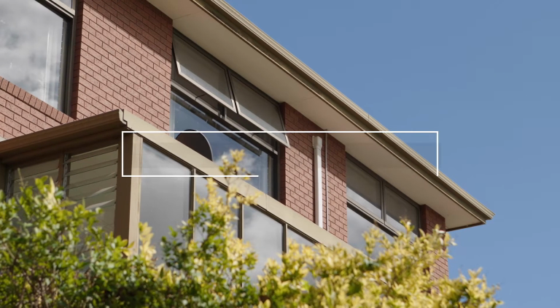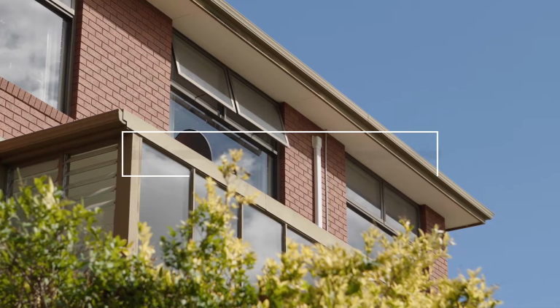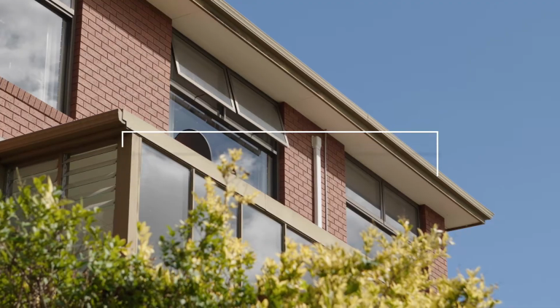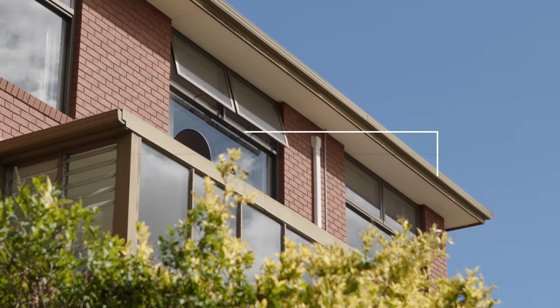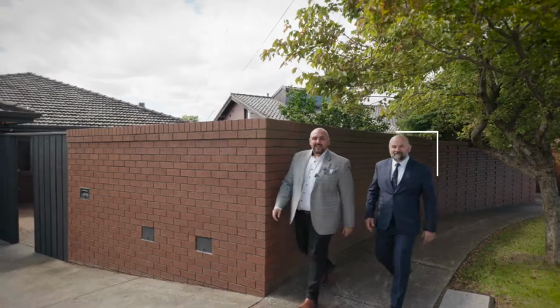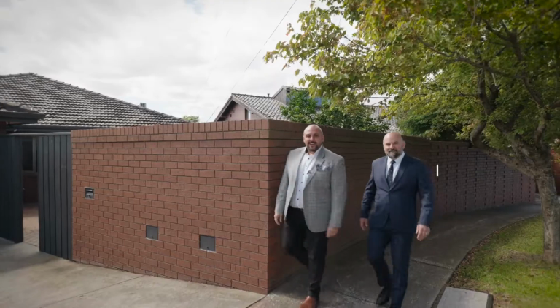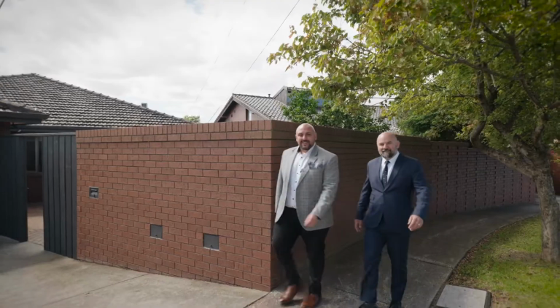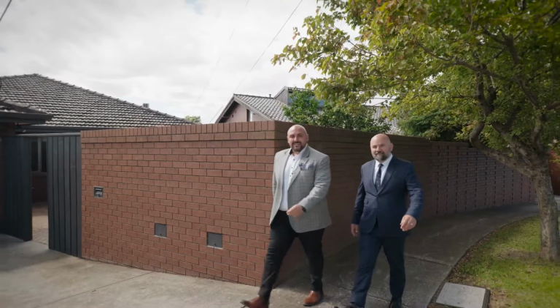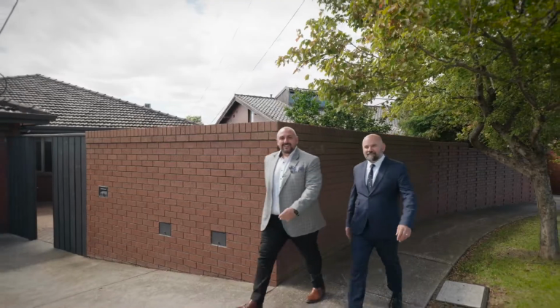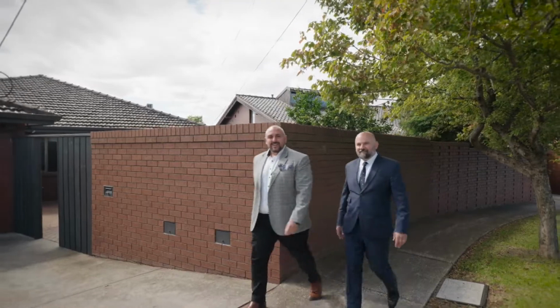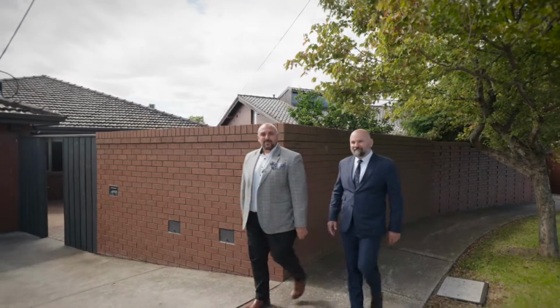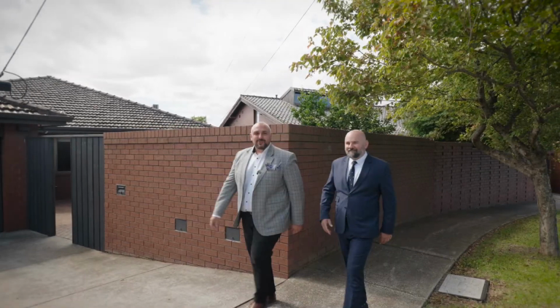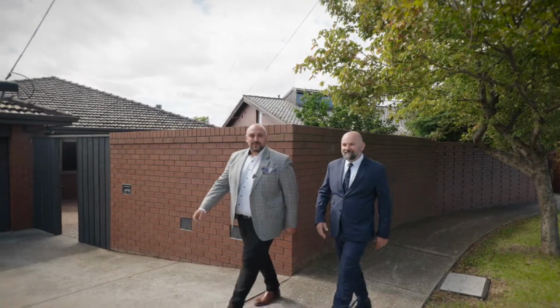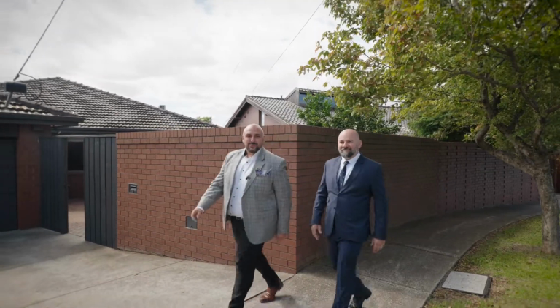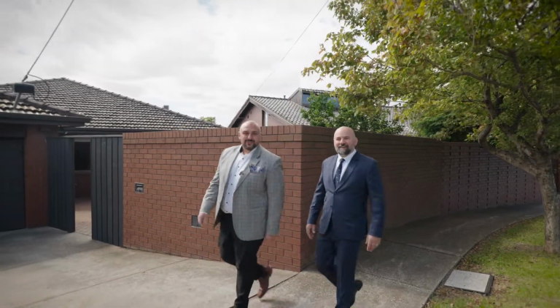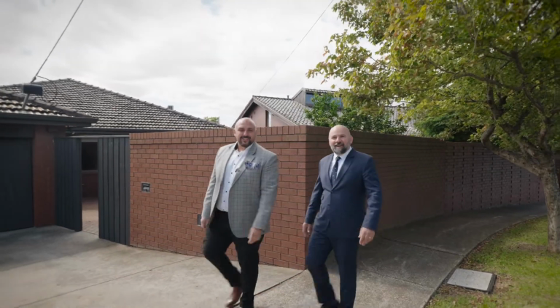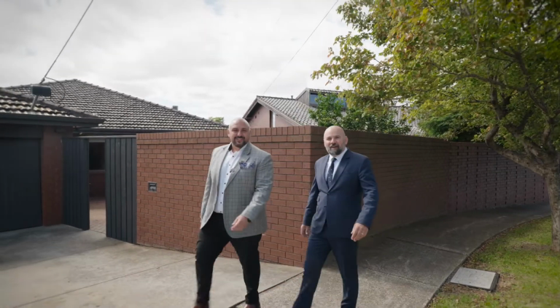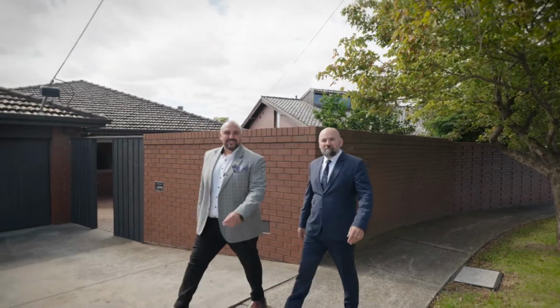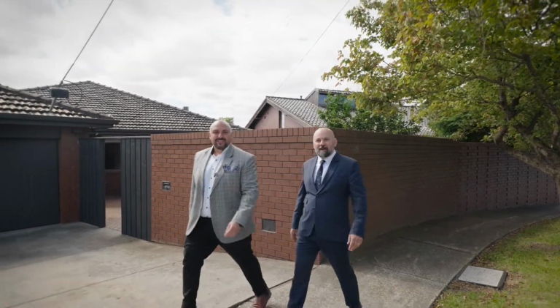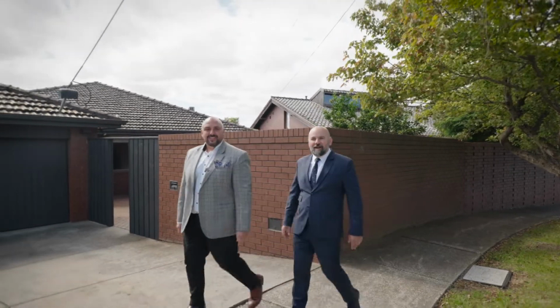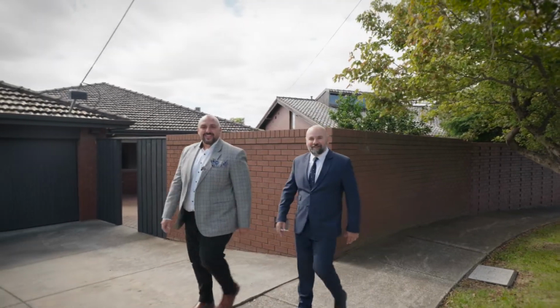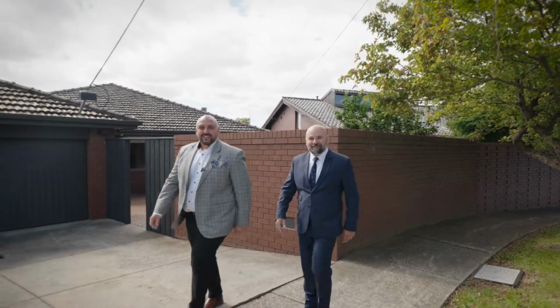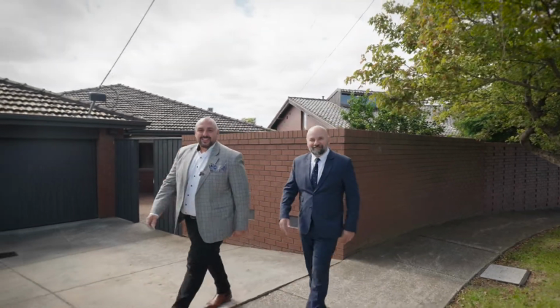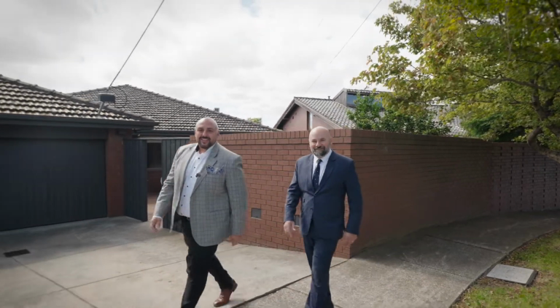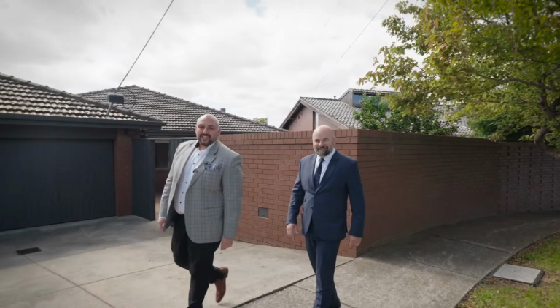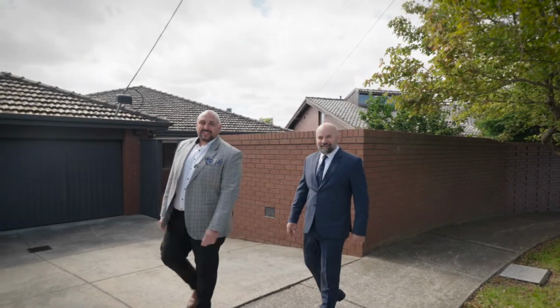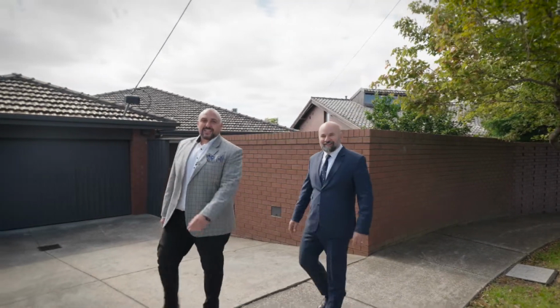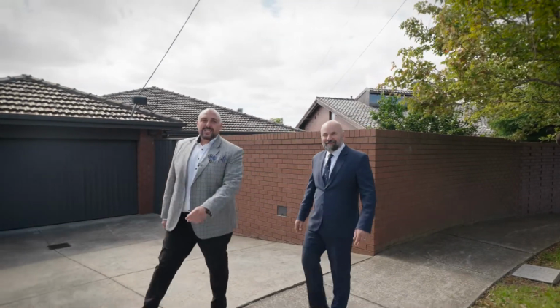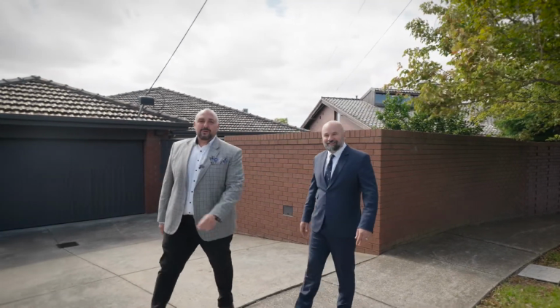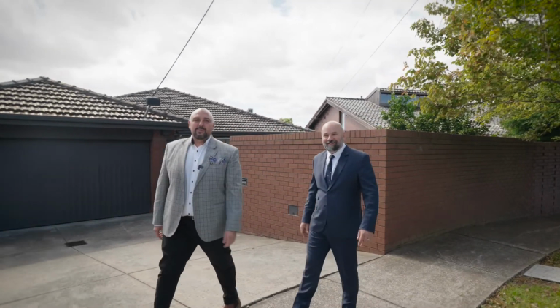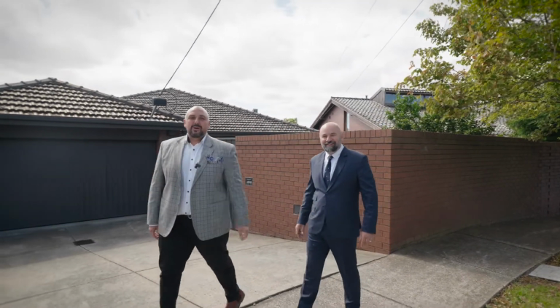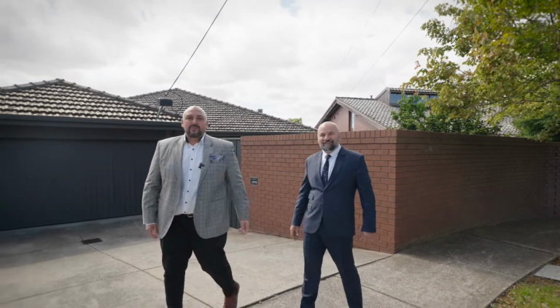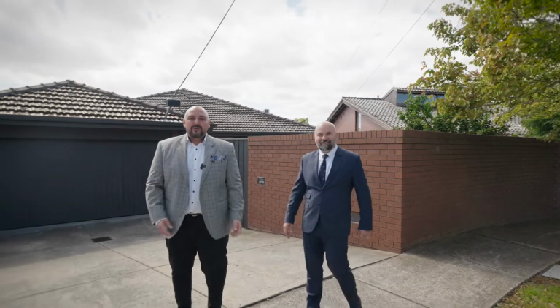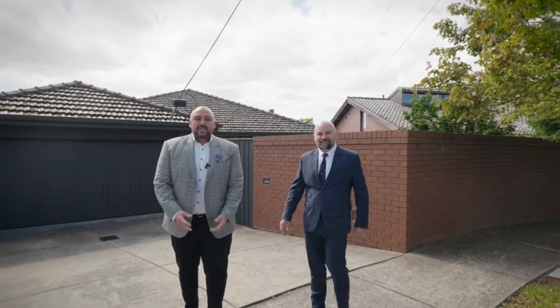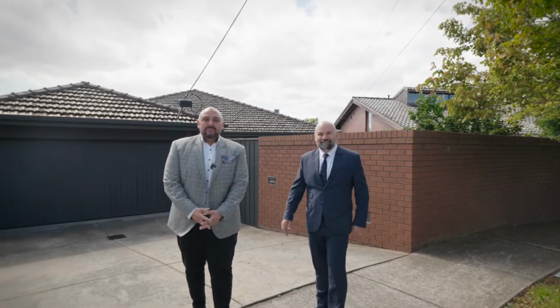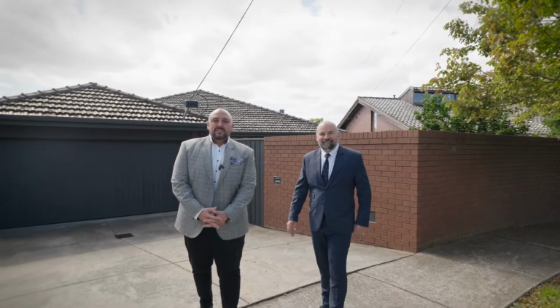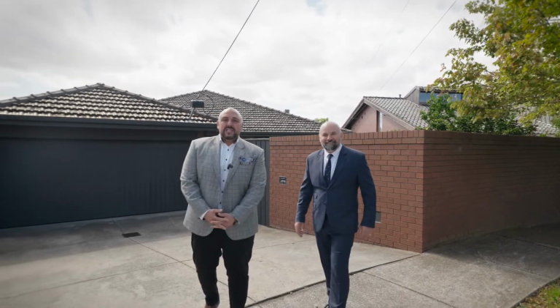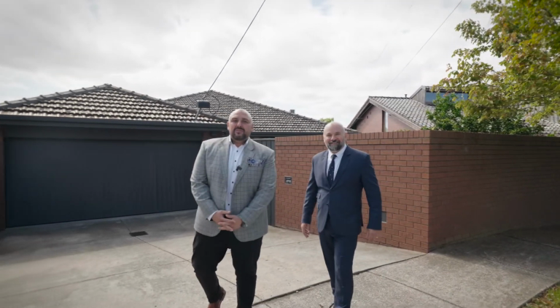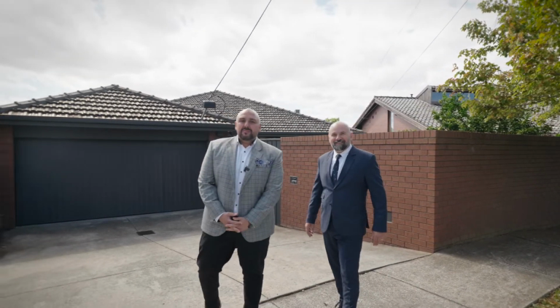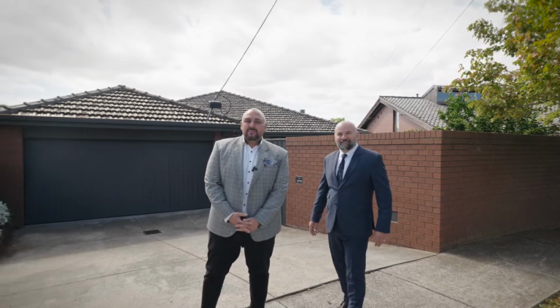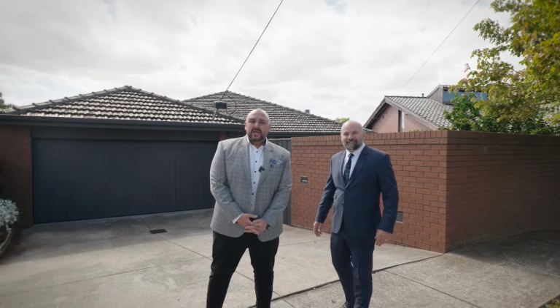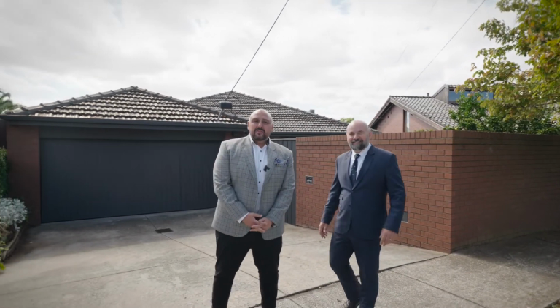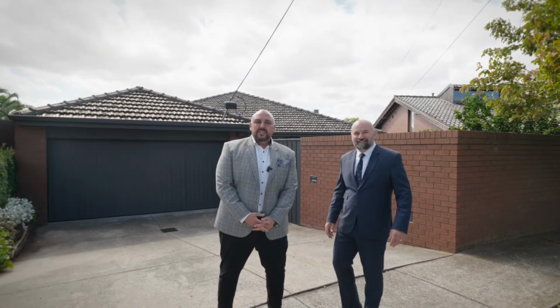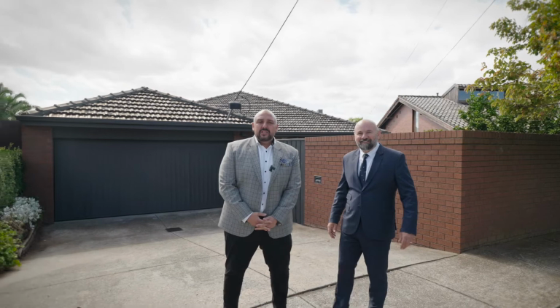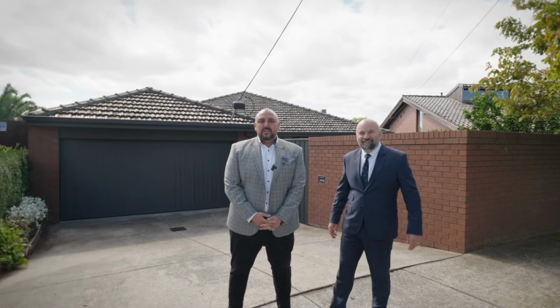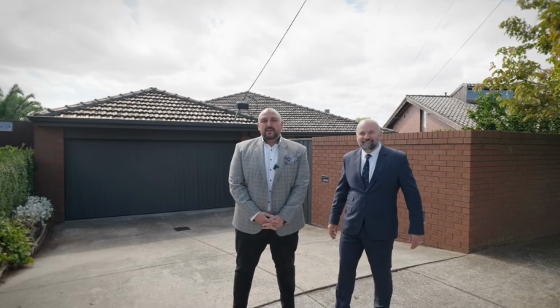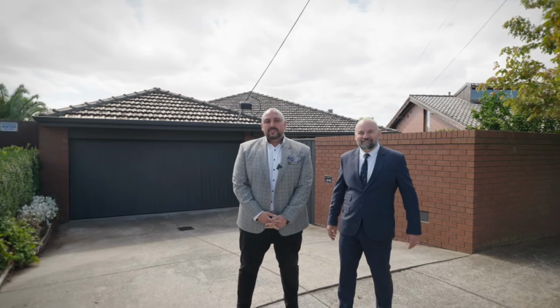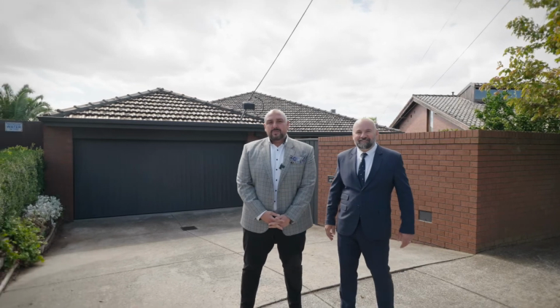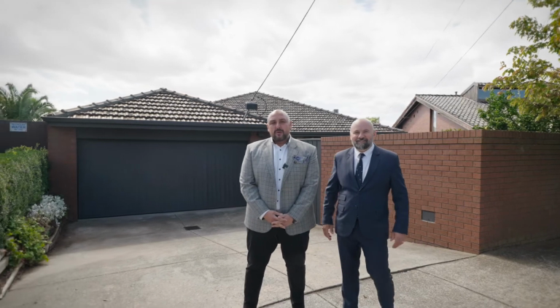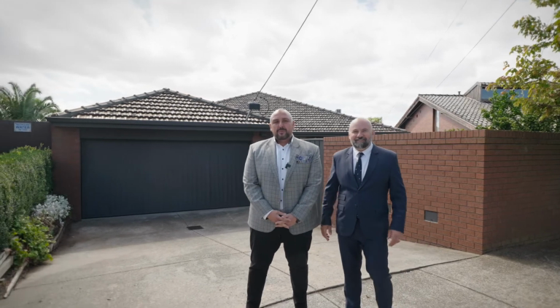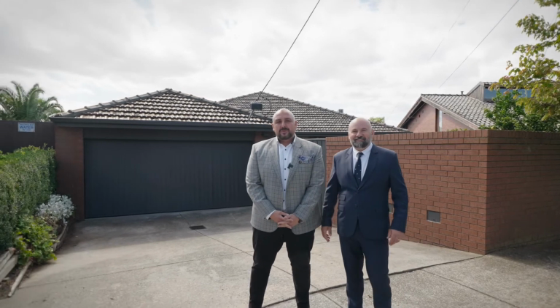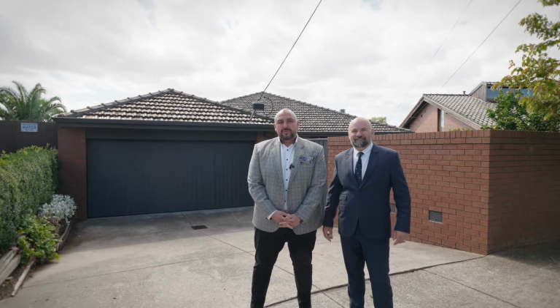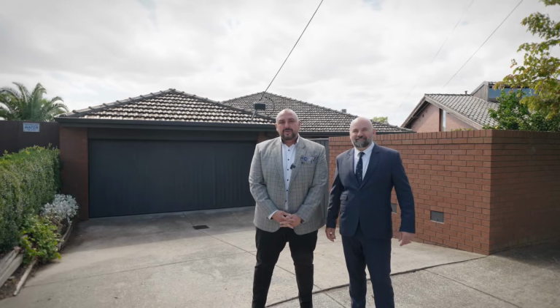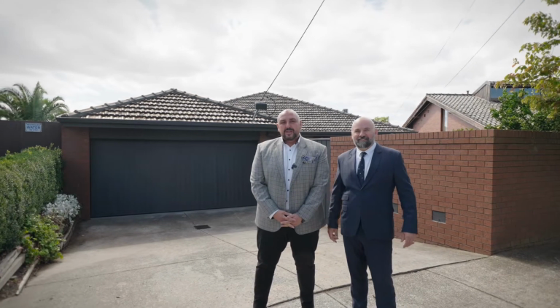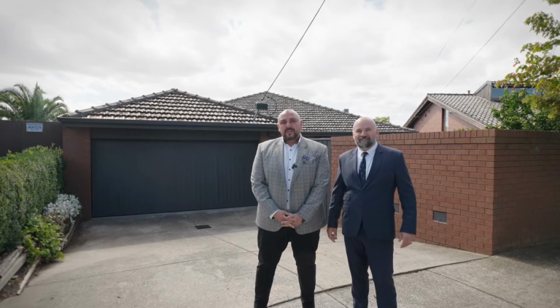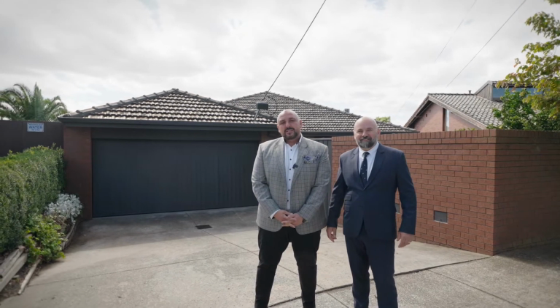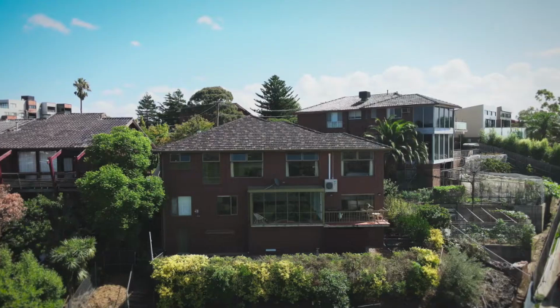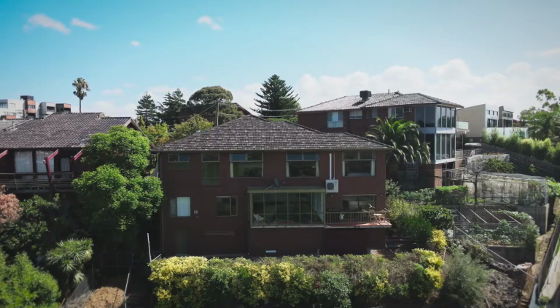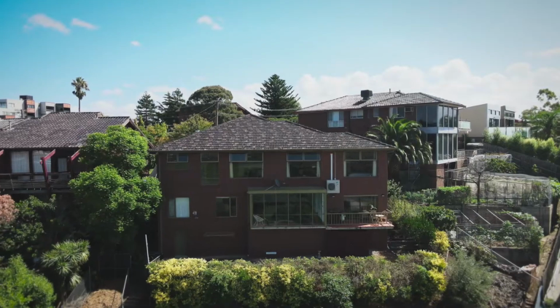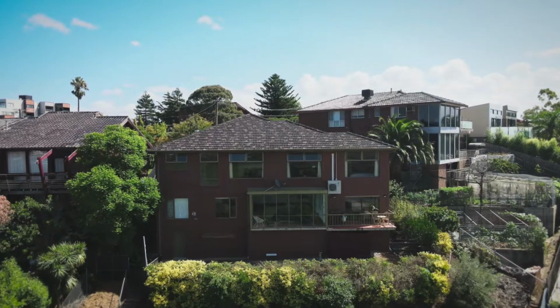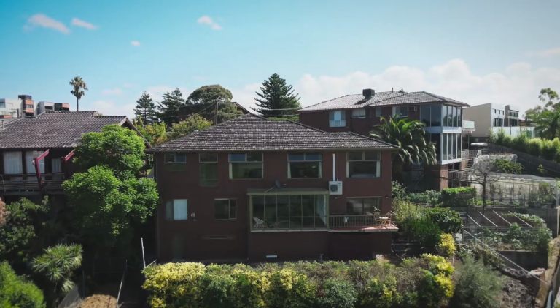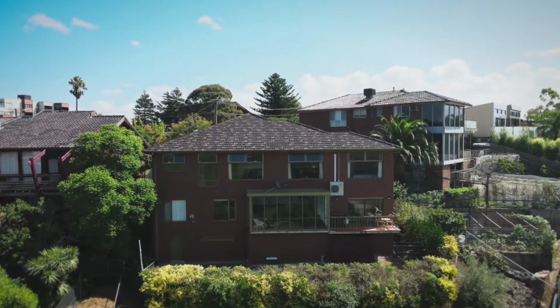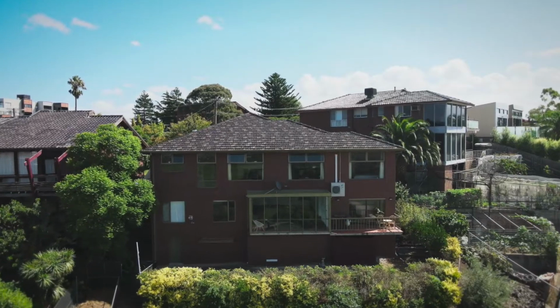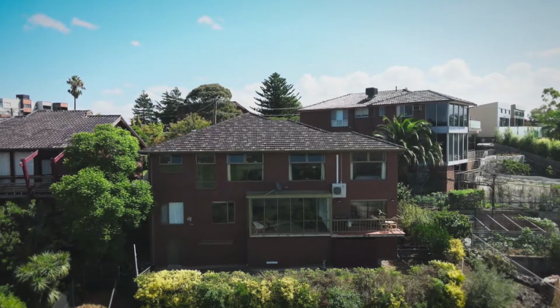Hi, I'm George and I'm Pat, and together we're offering number seven Belvedere Close, Maribyrnong. Let's go inside and have a look.